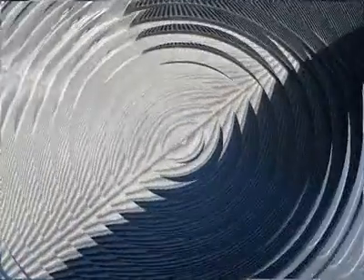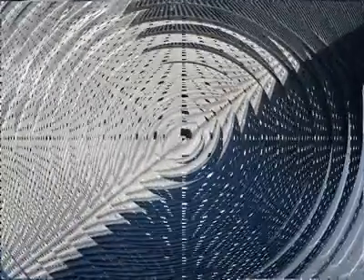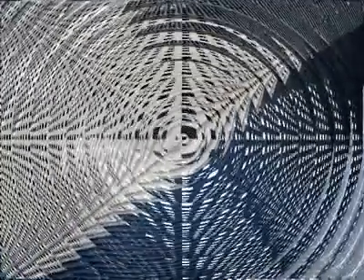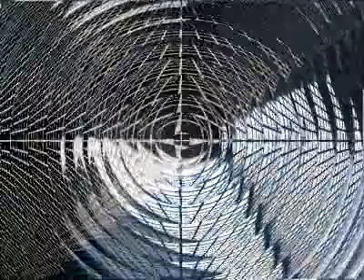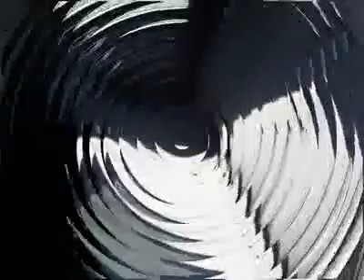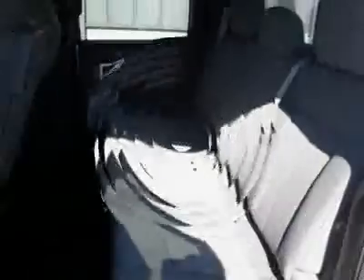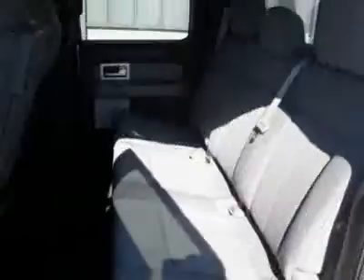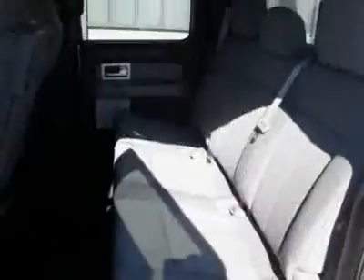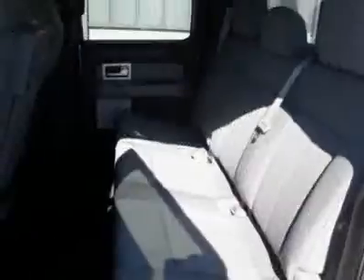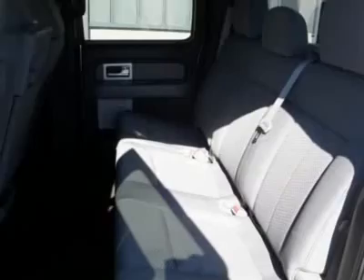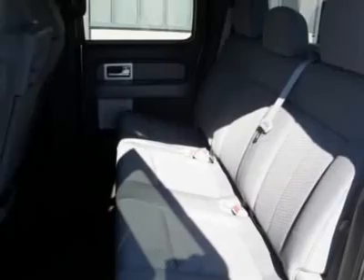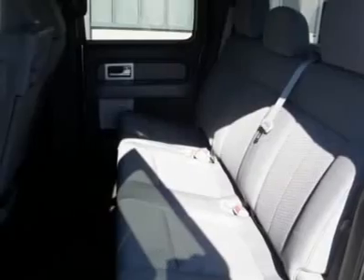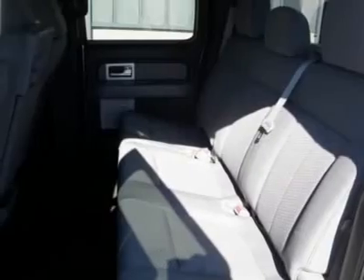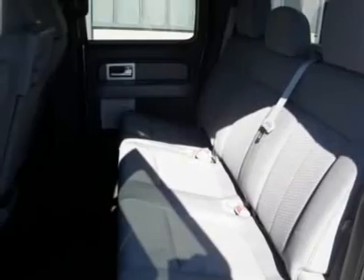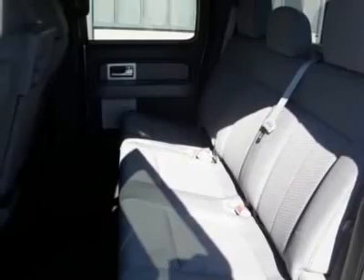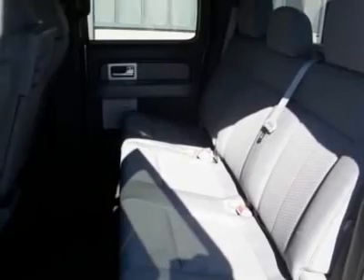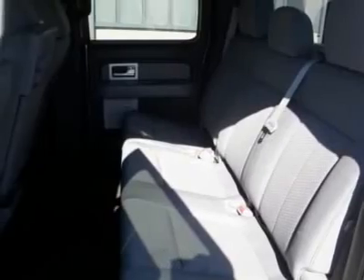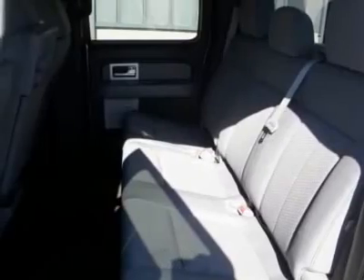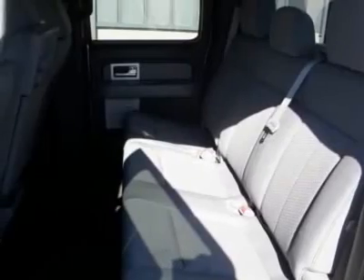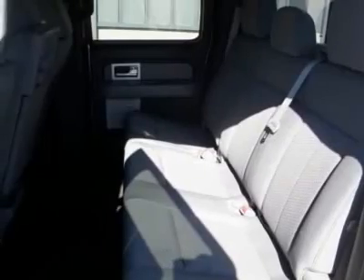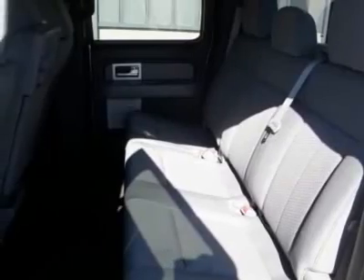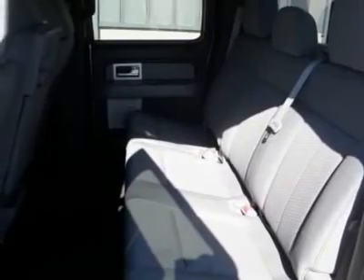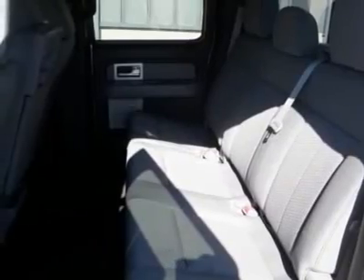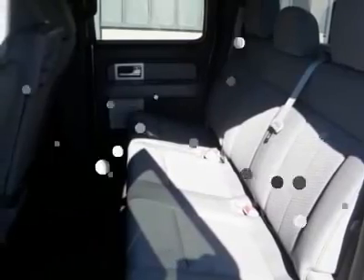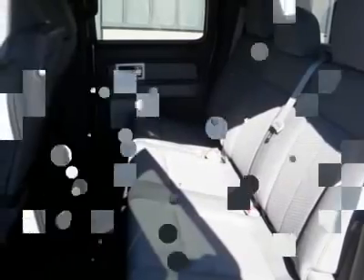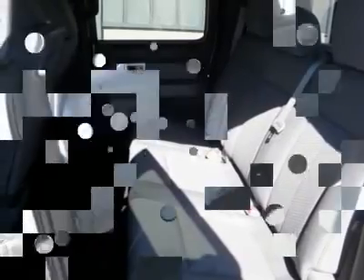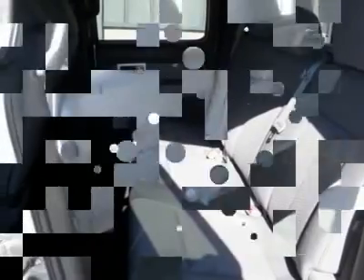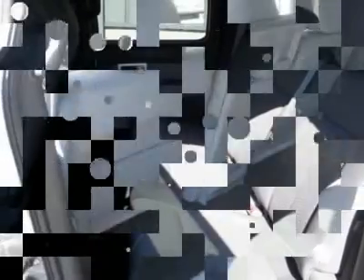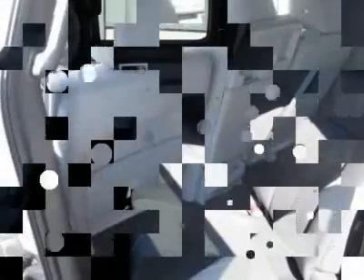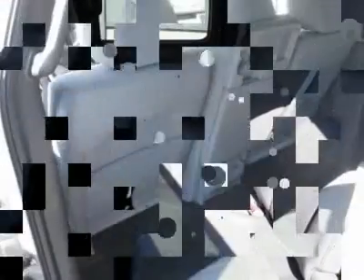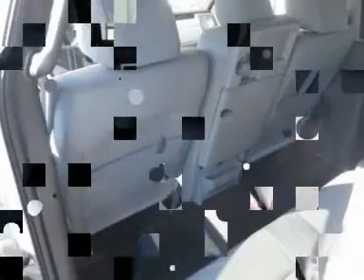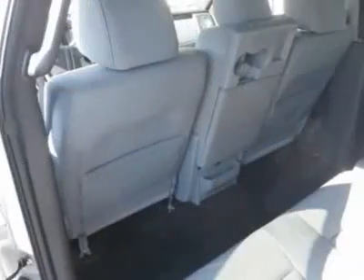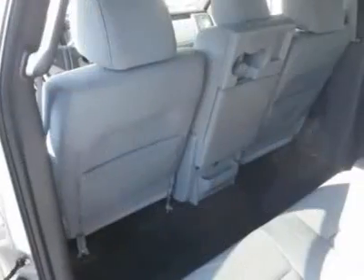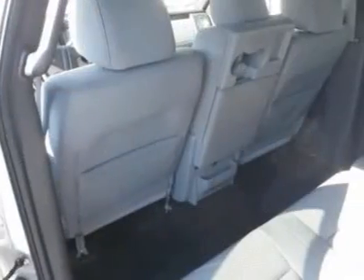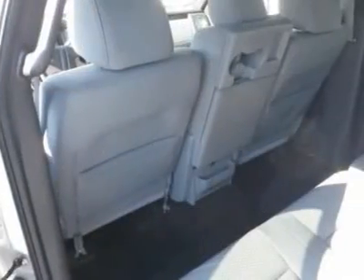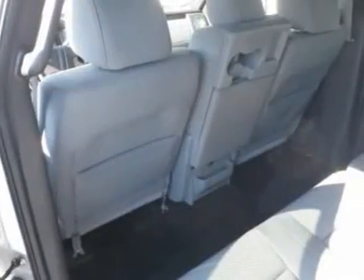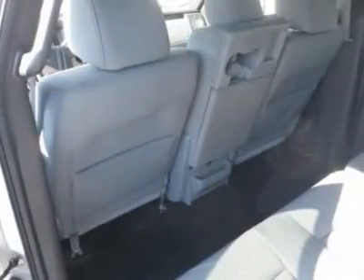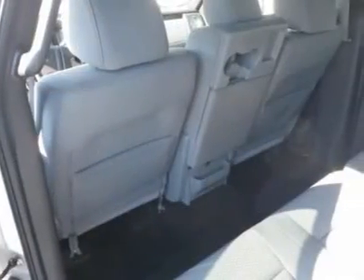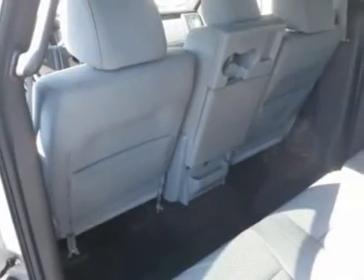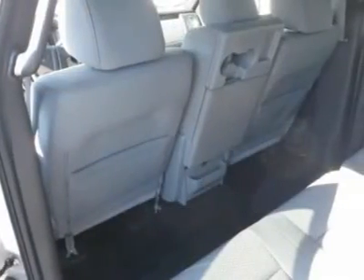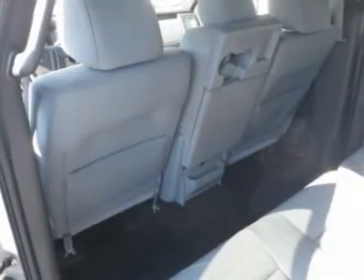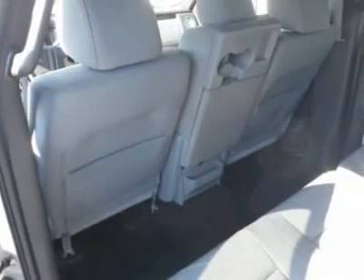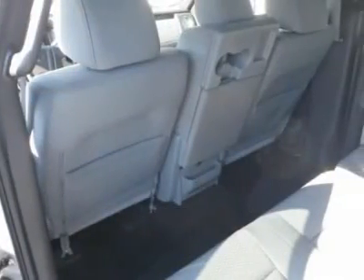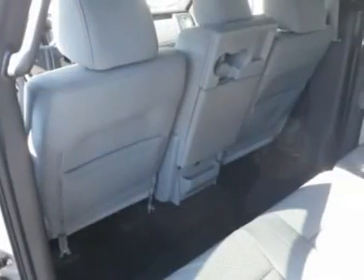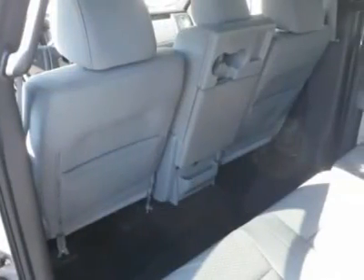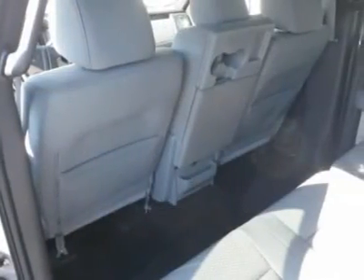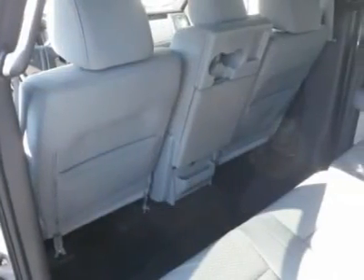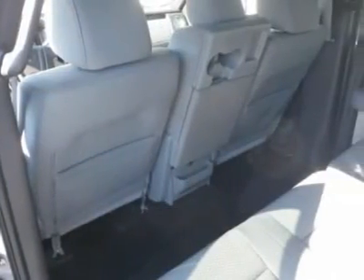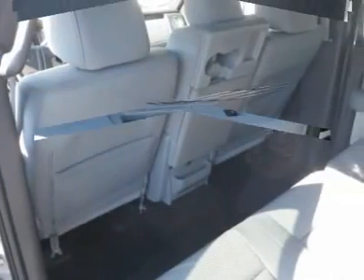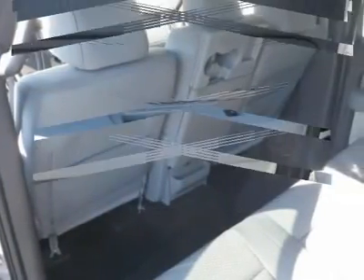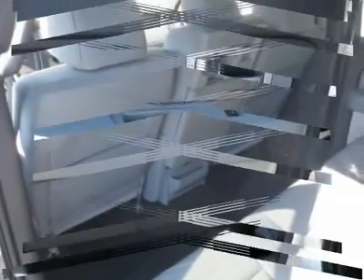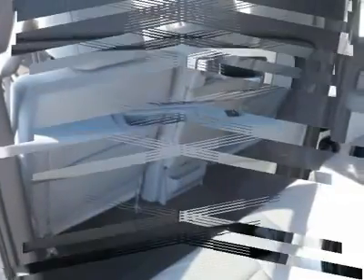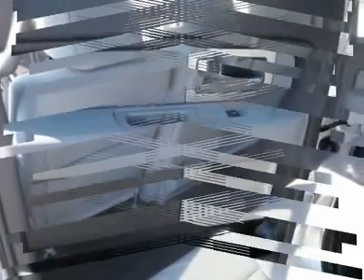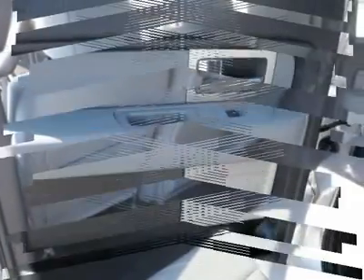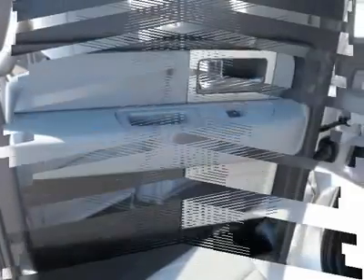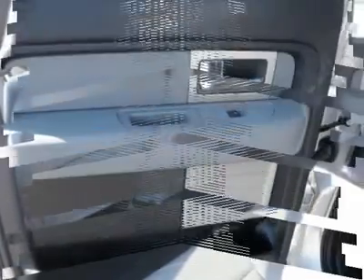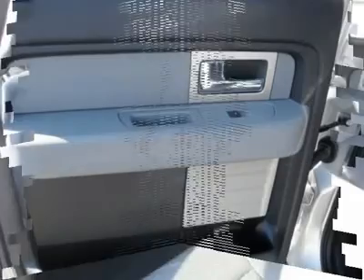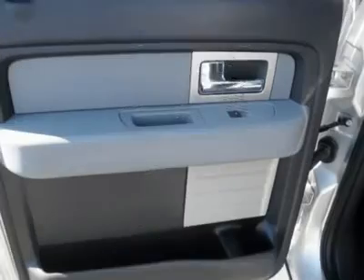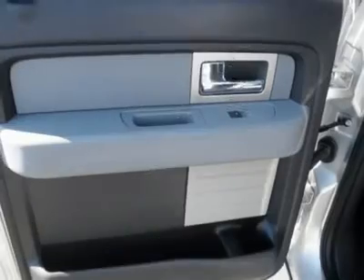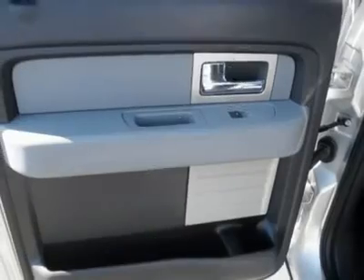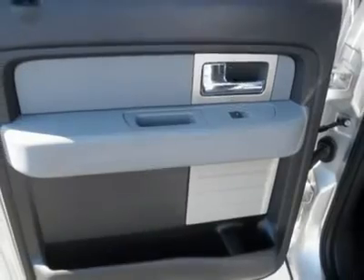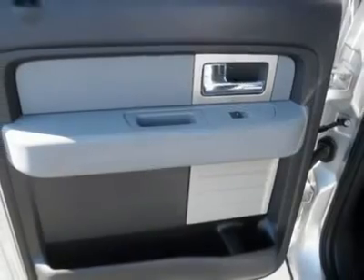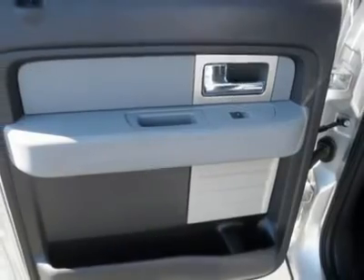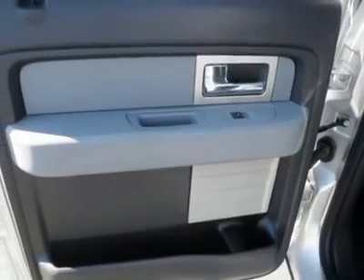Passenger airbag on/off switch, child safety locks, tire pressure monitor. Call today!